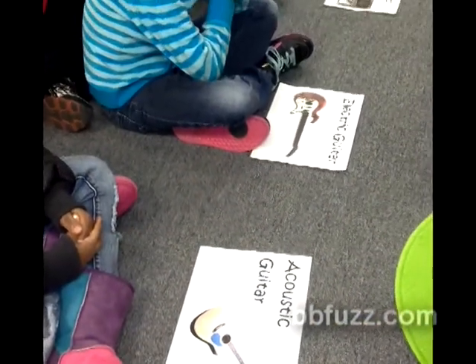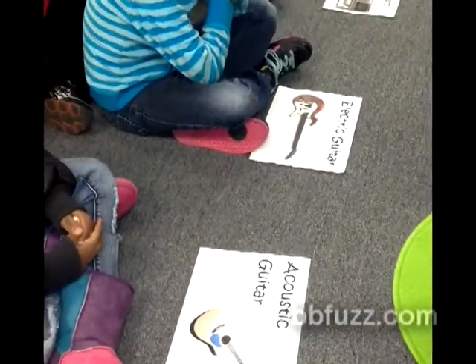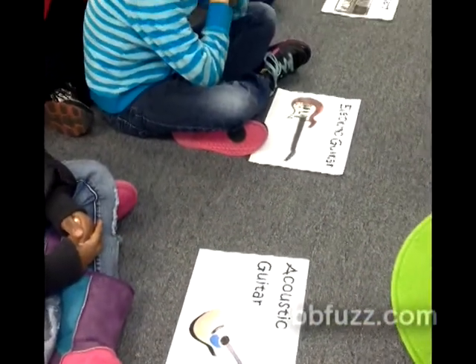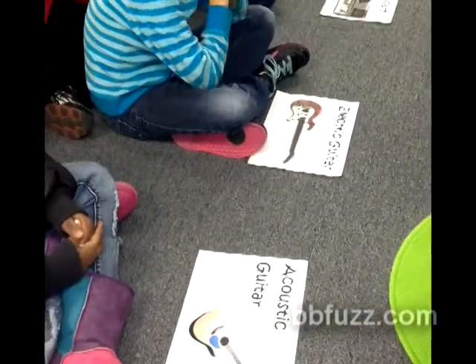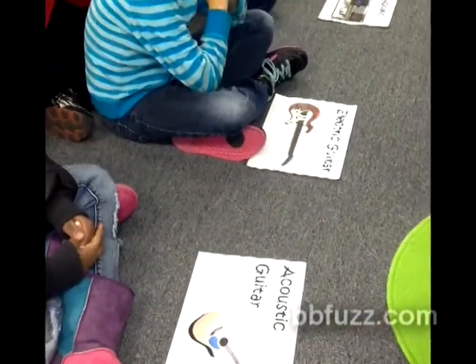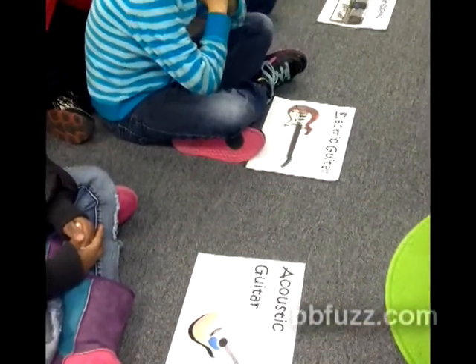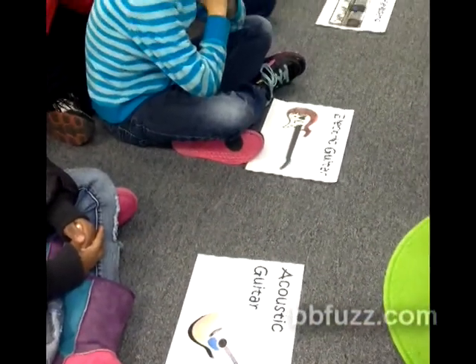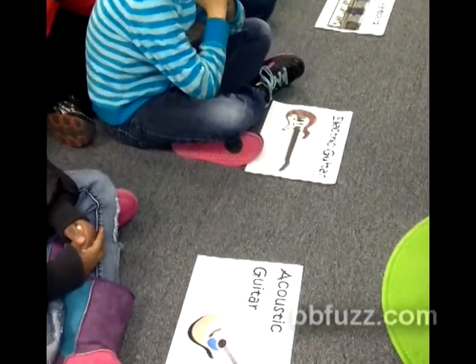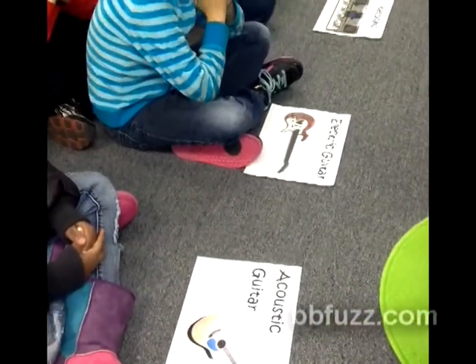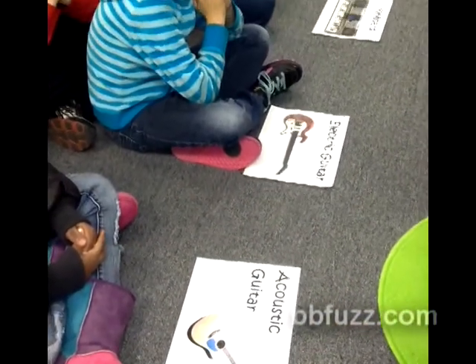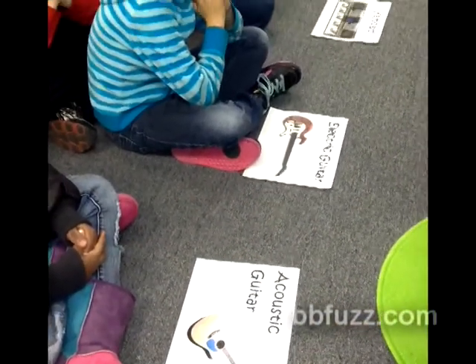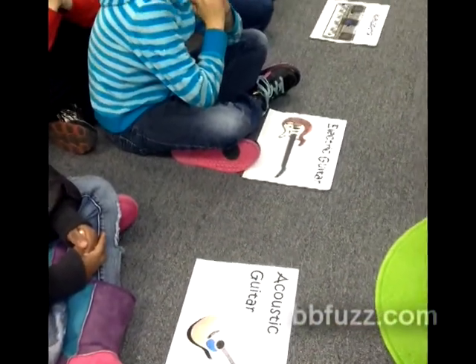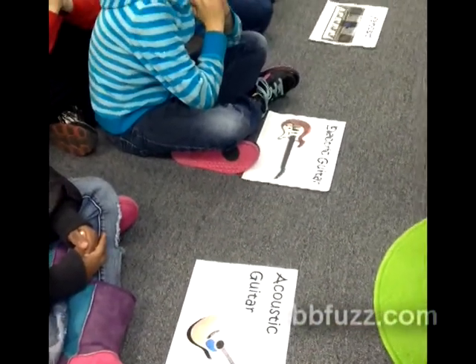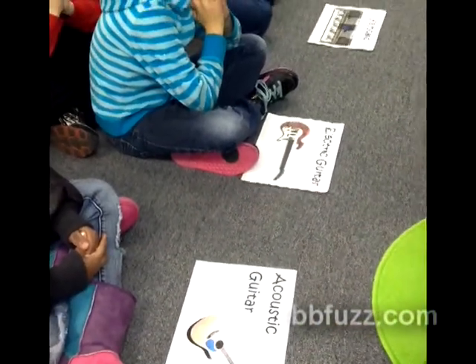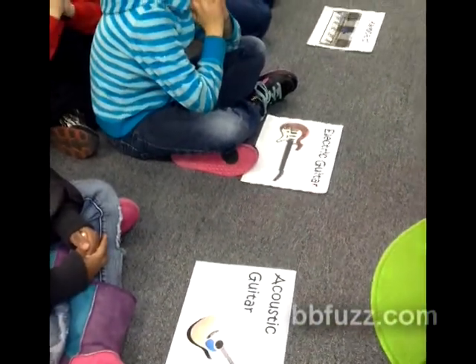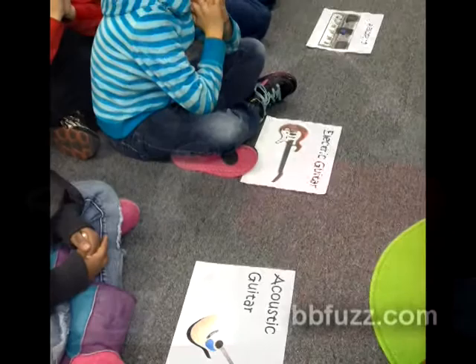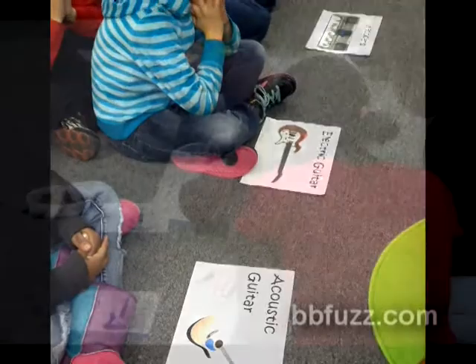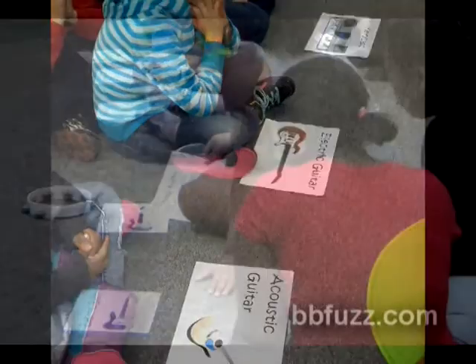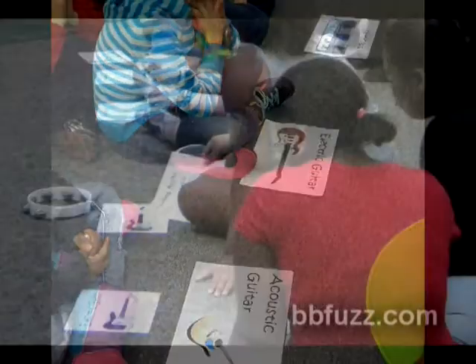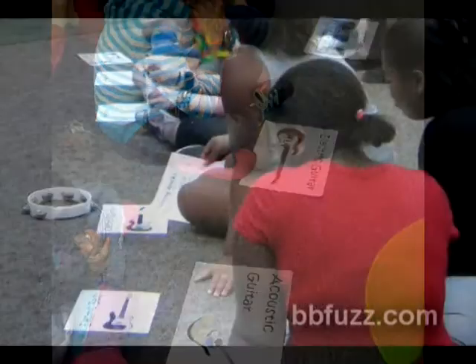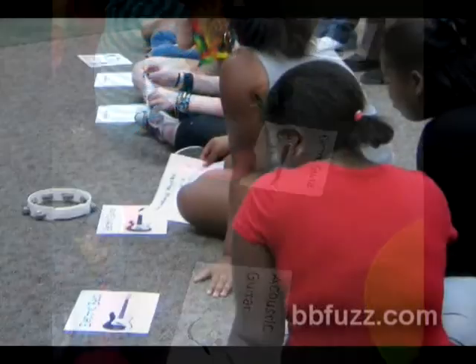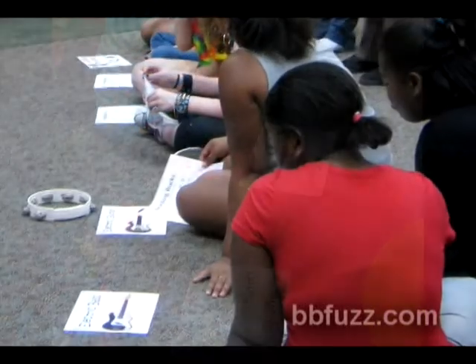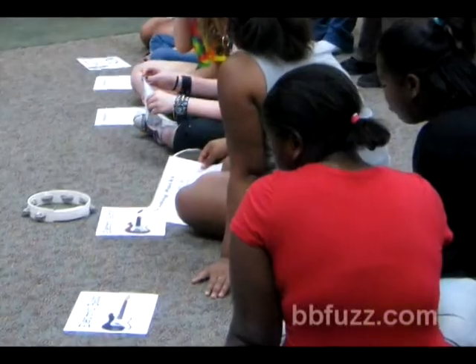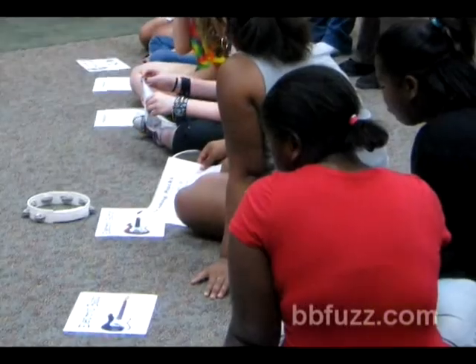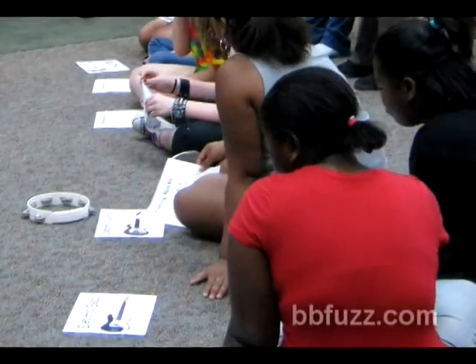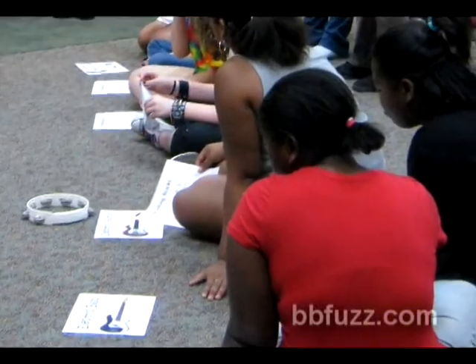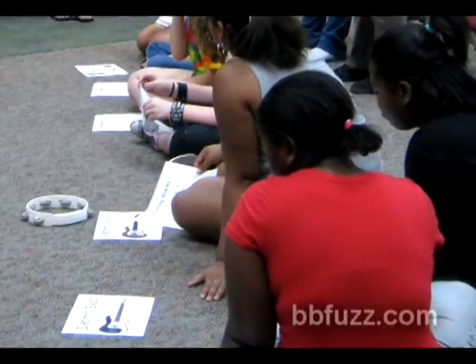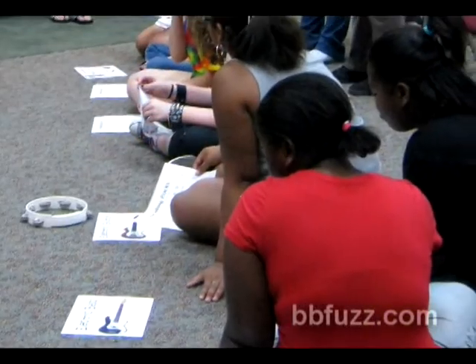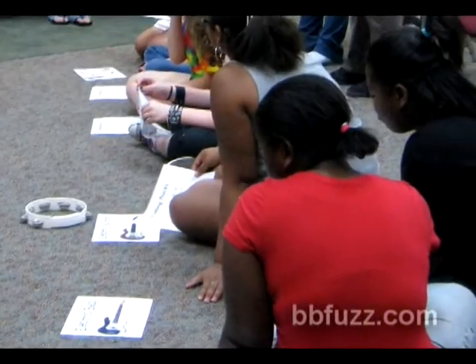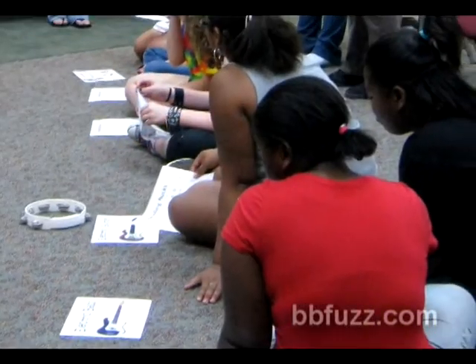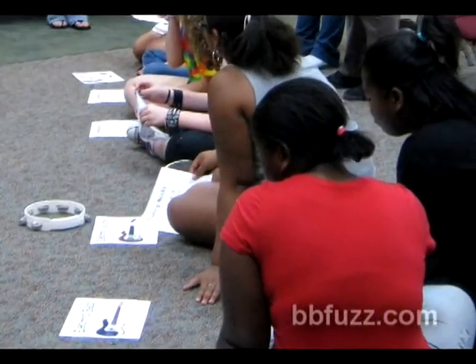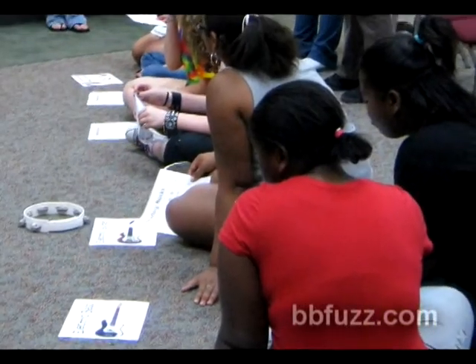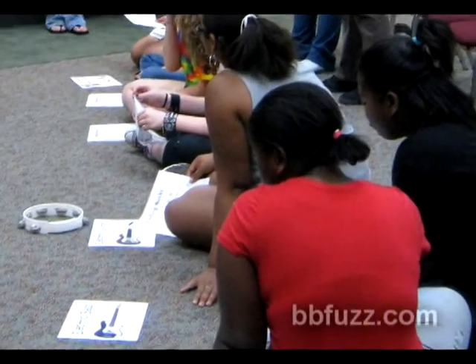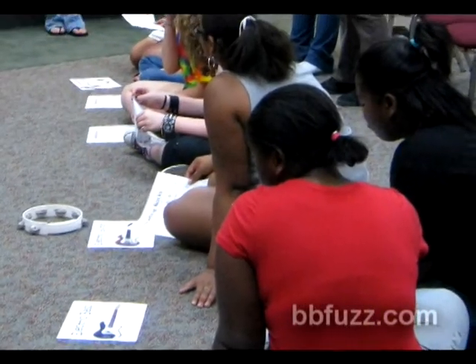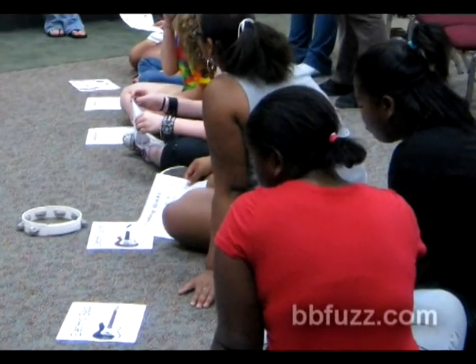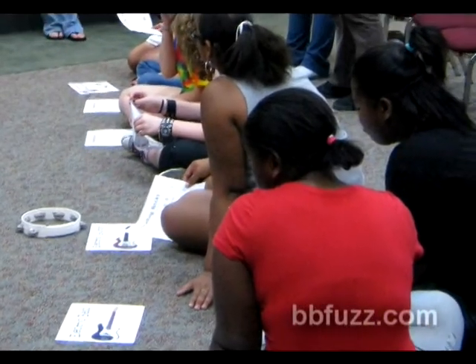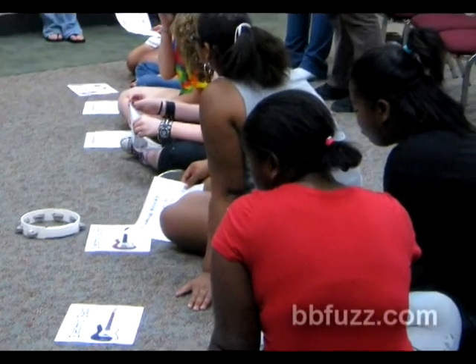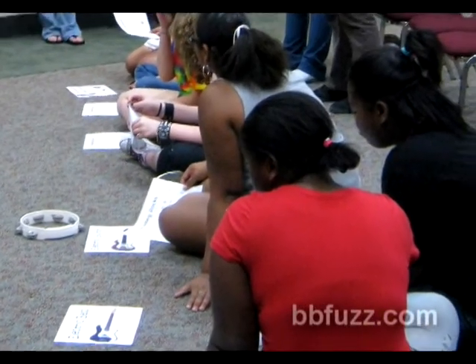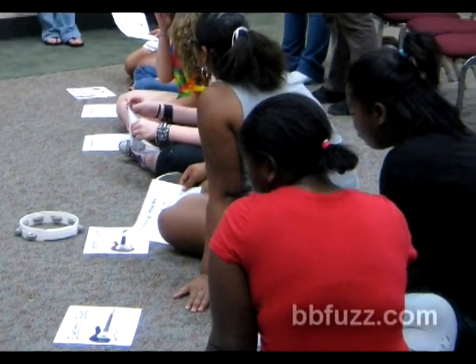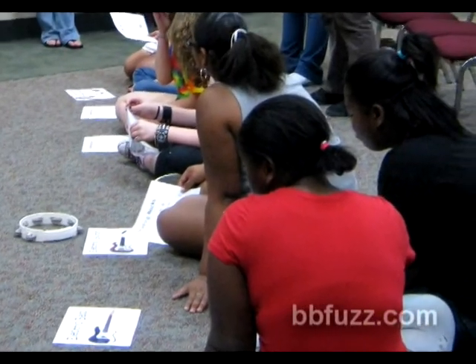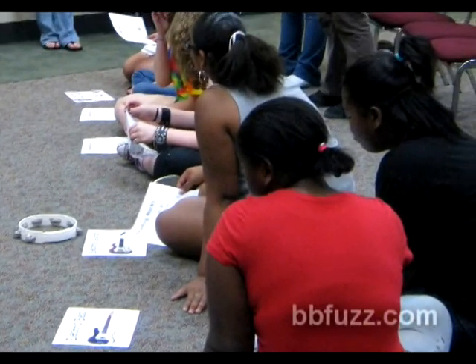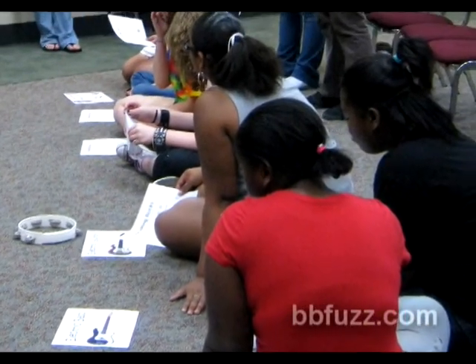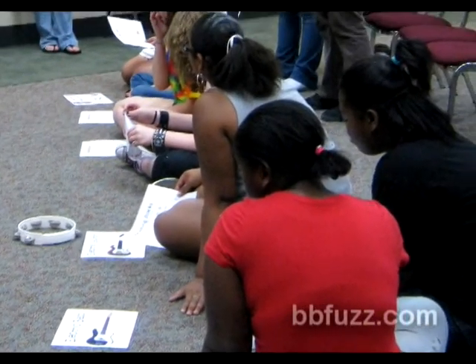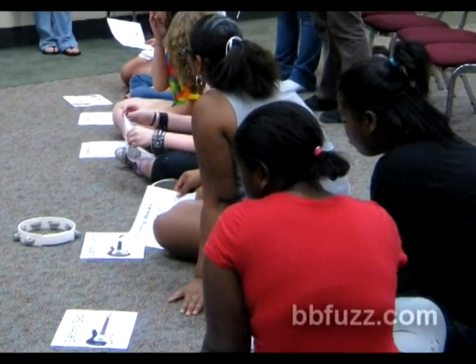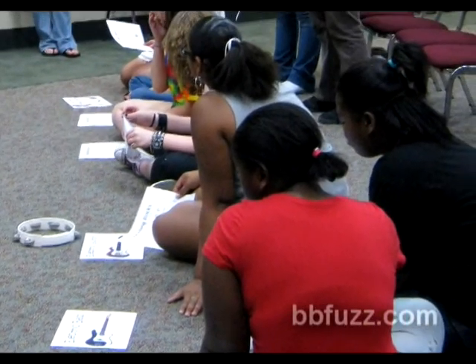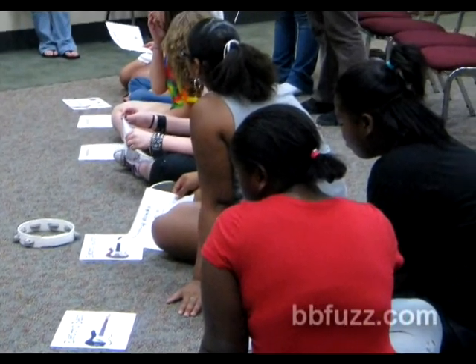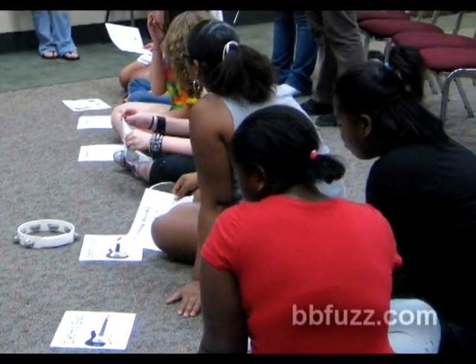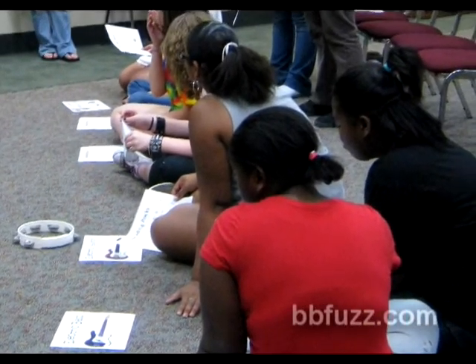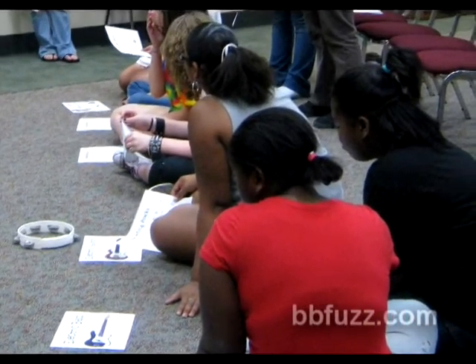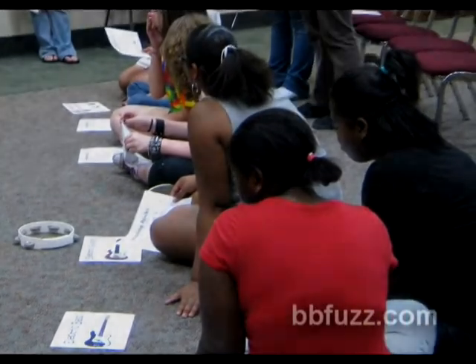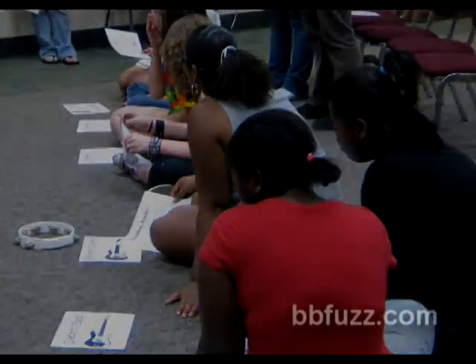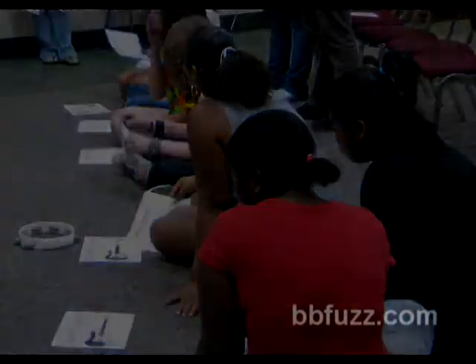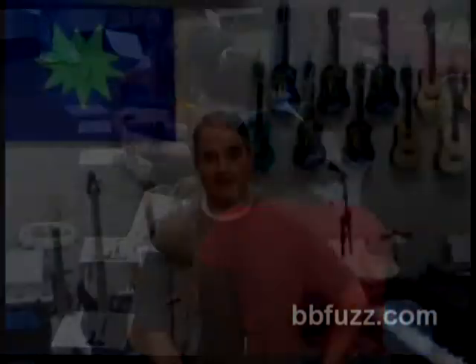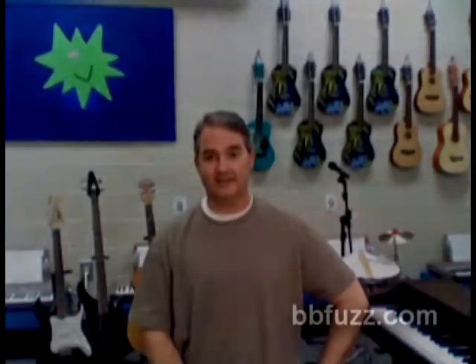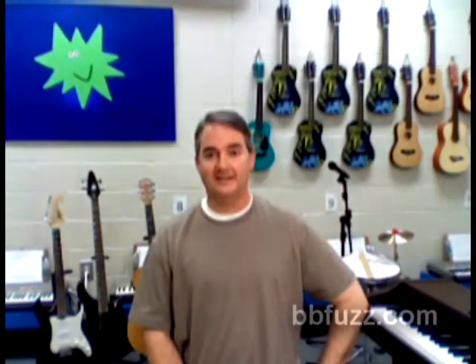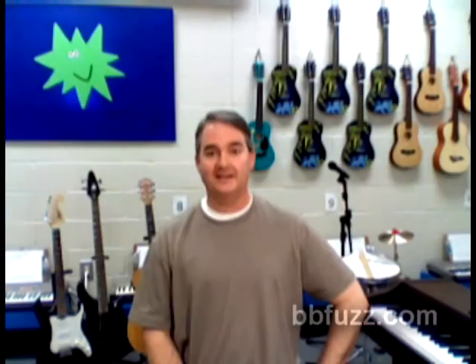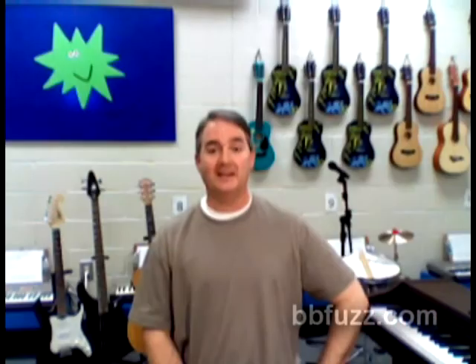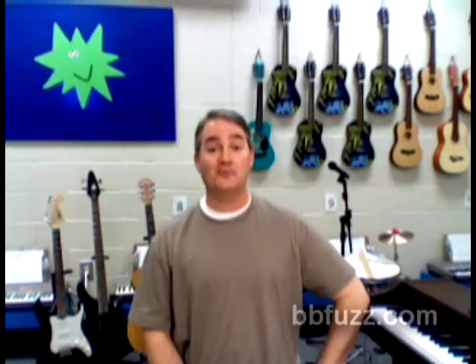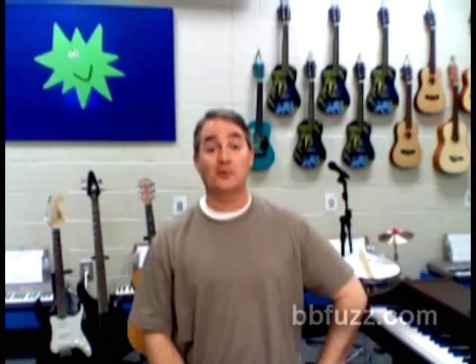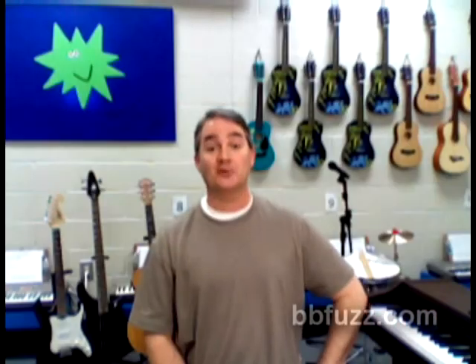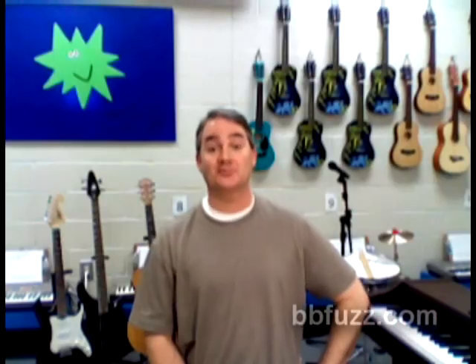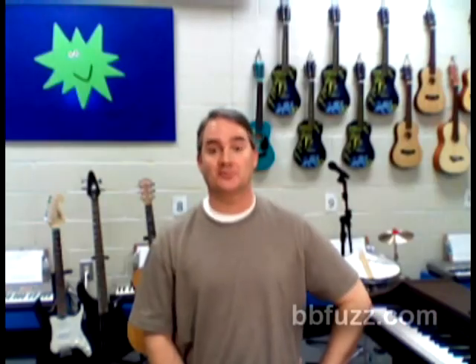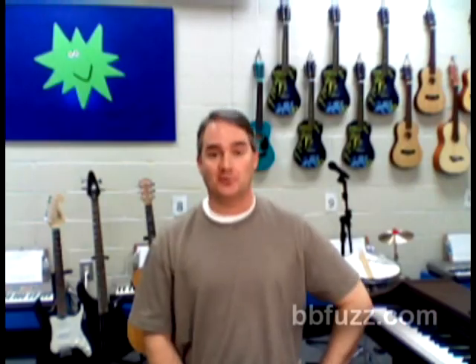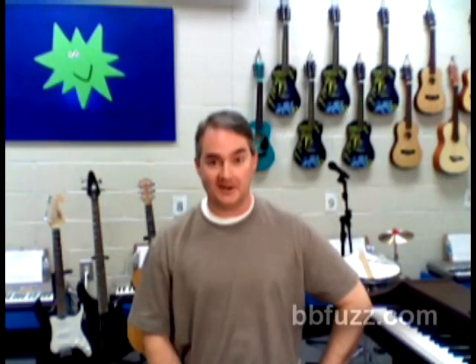The instrument card pack is available for sale at BBFuzz.com. This gives everyone a chance to play. It works great.